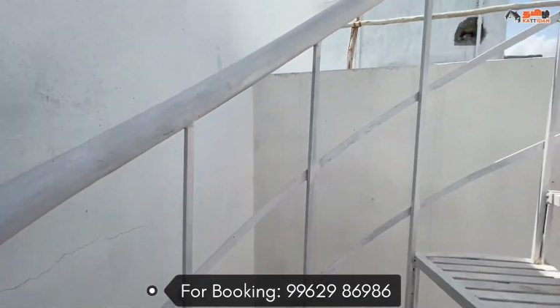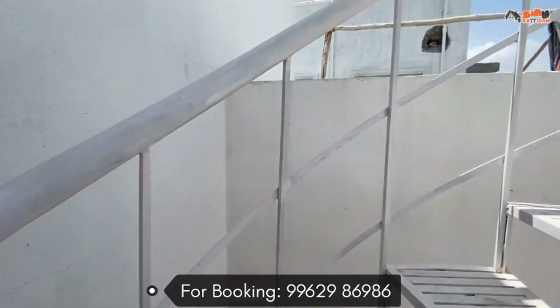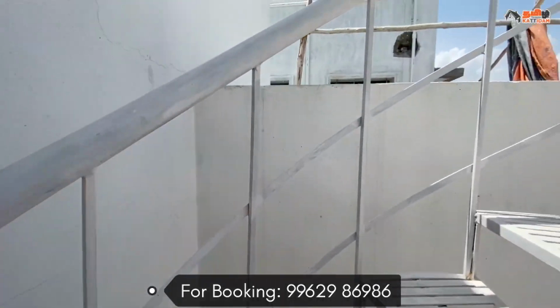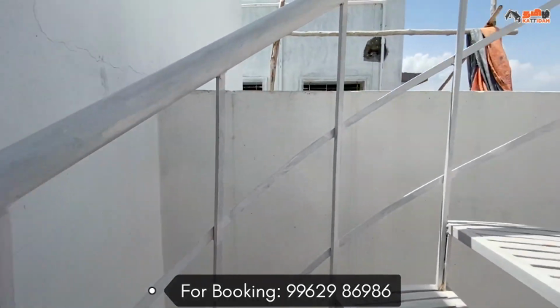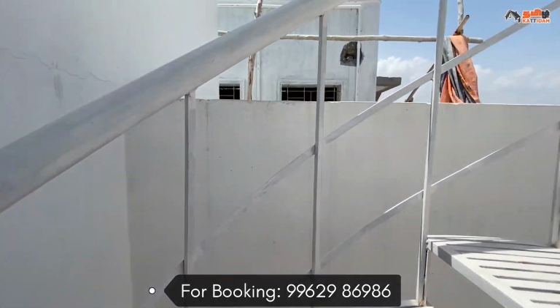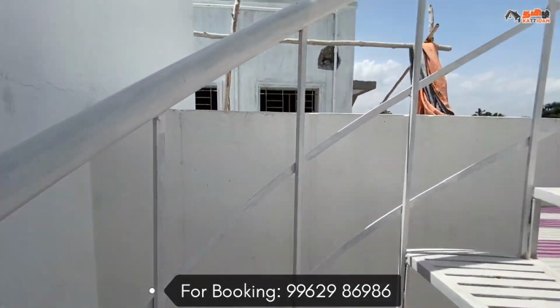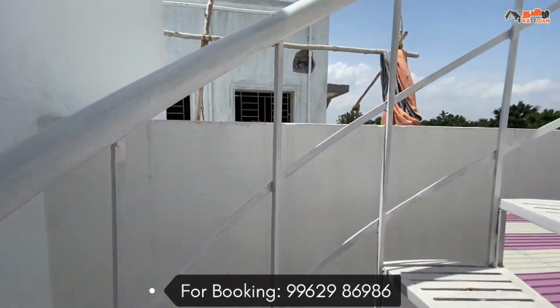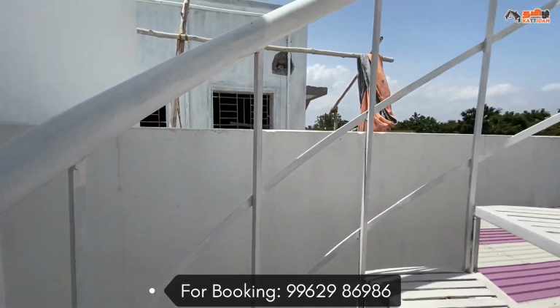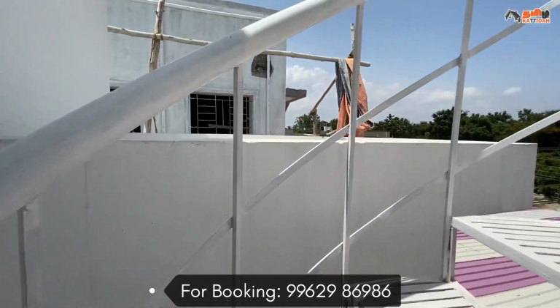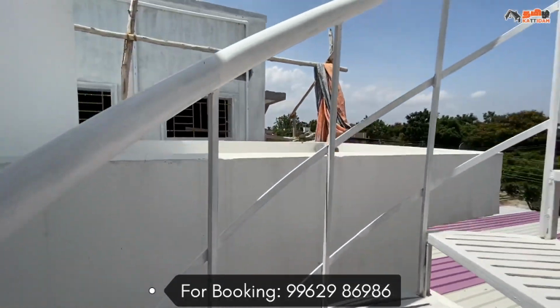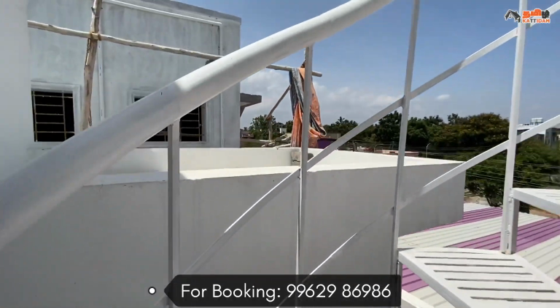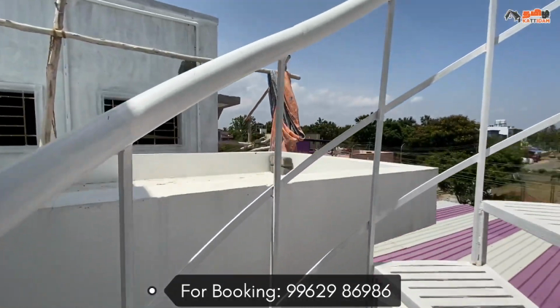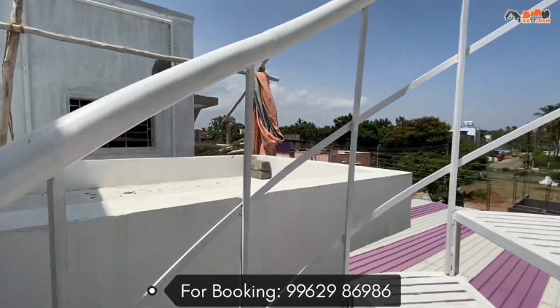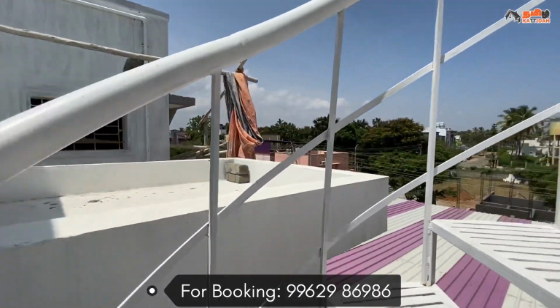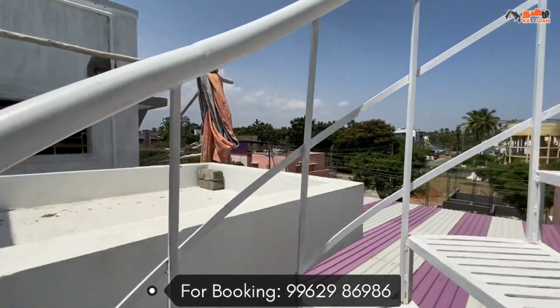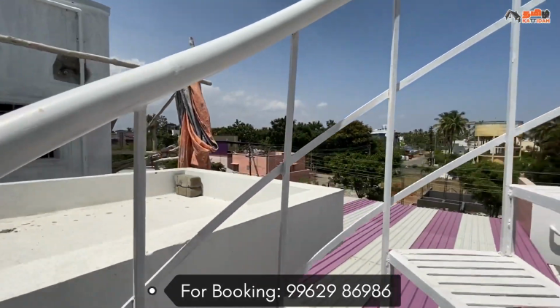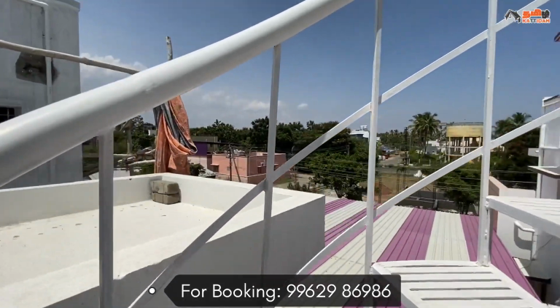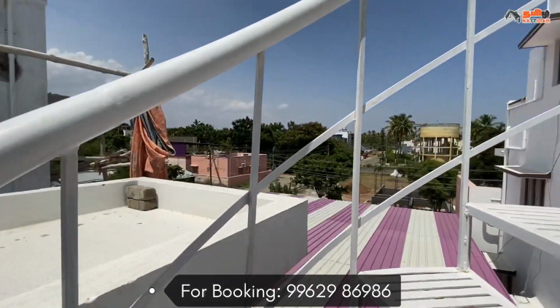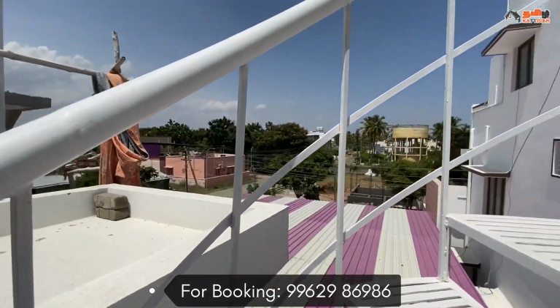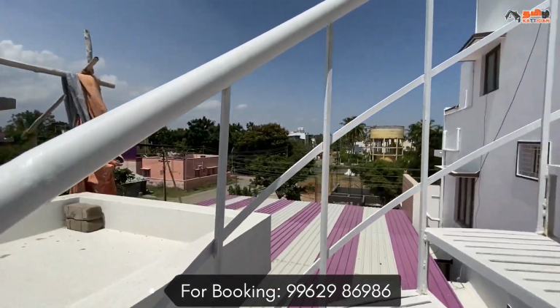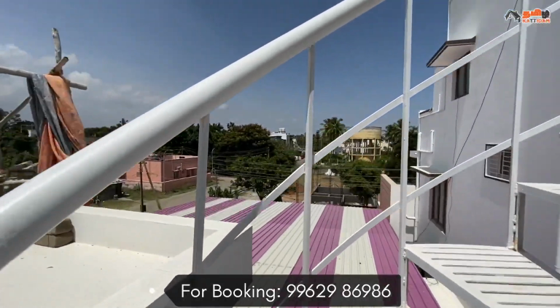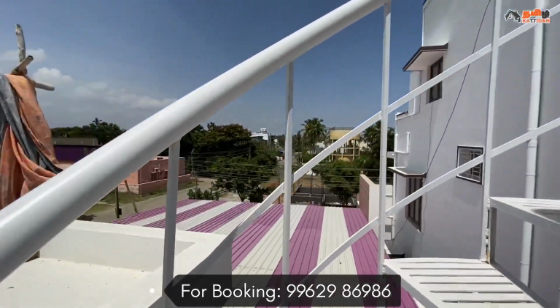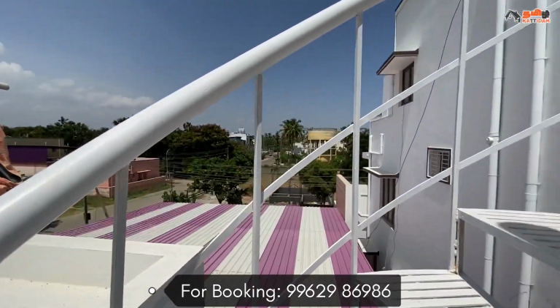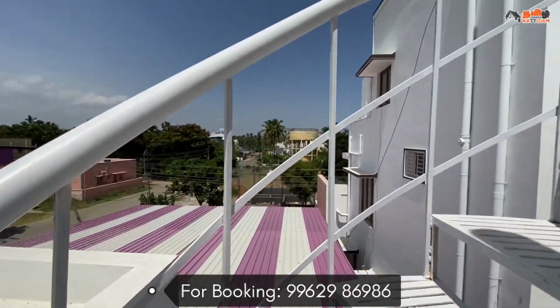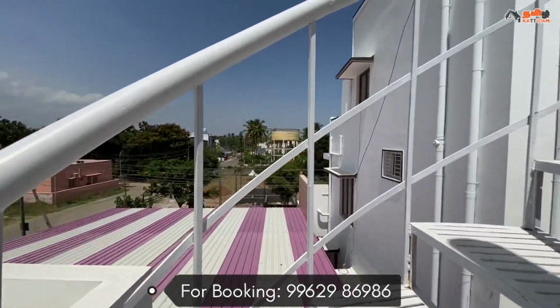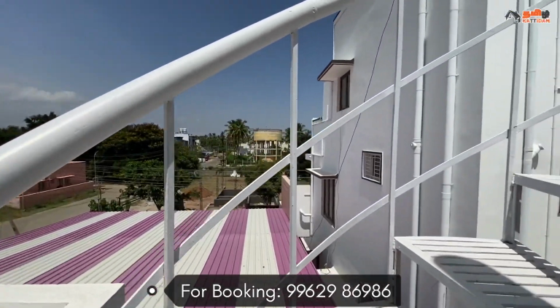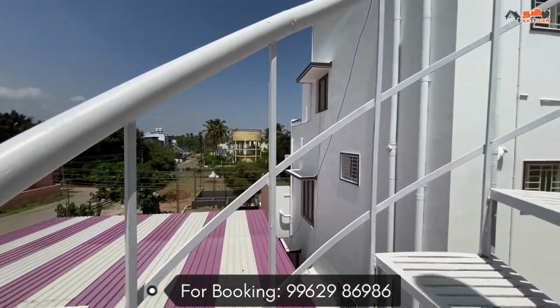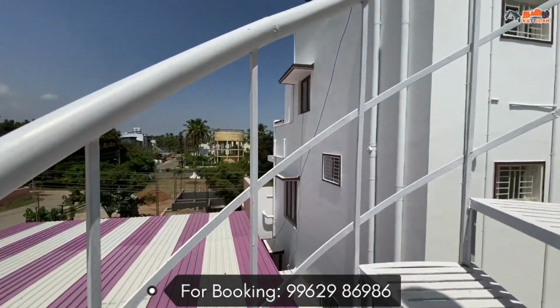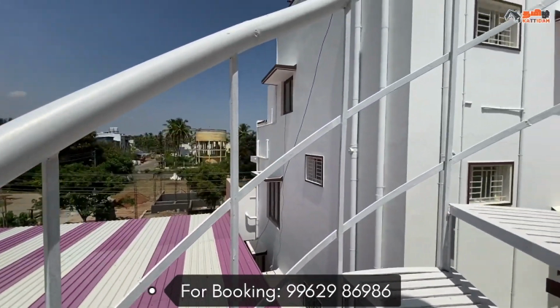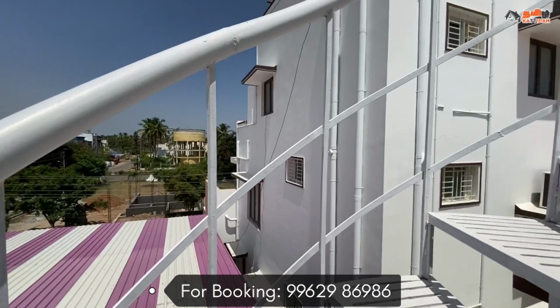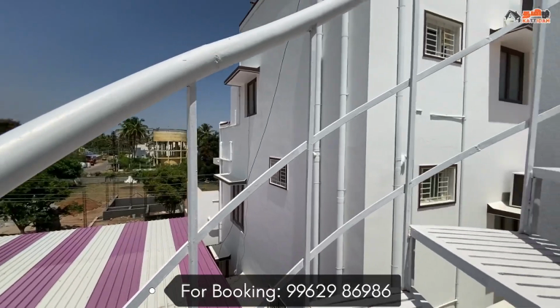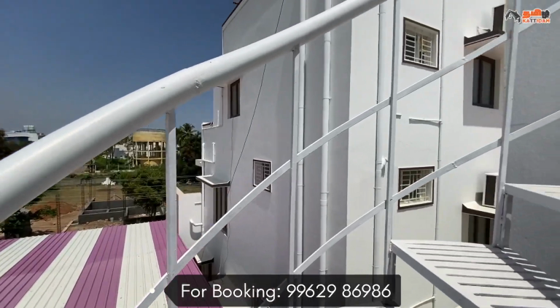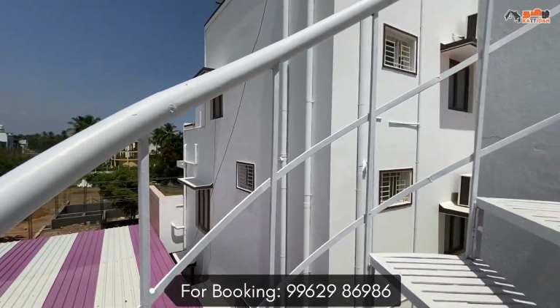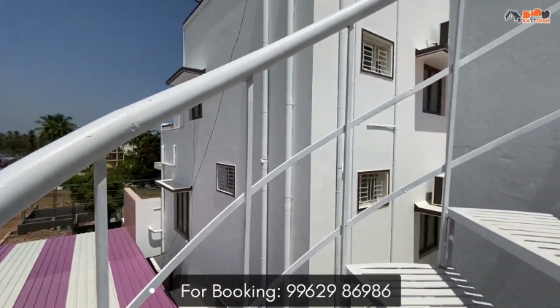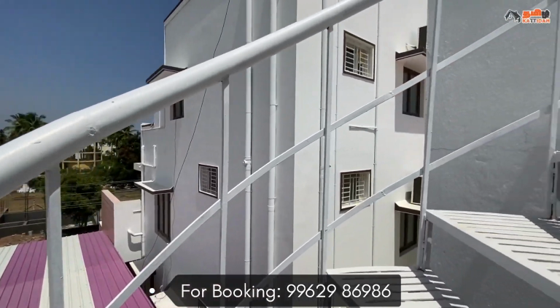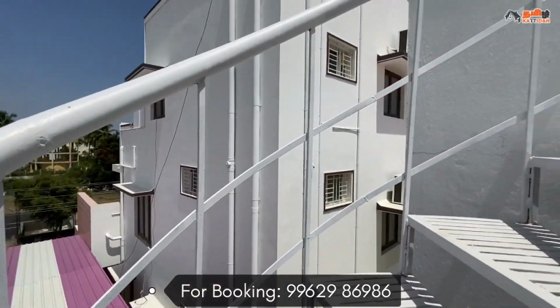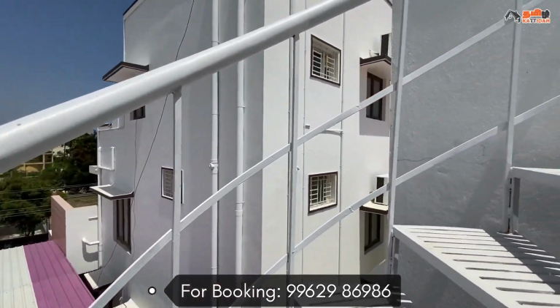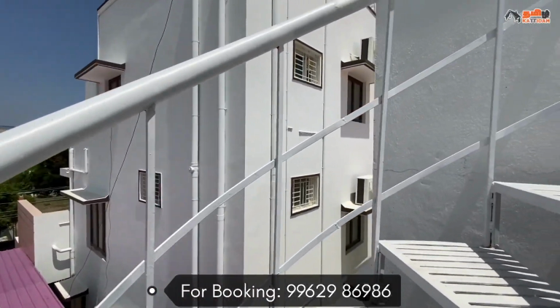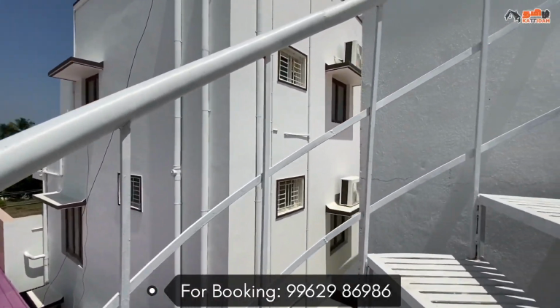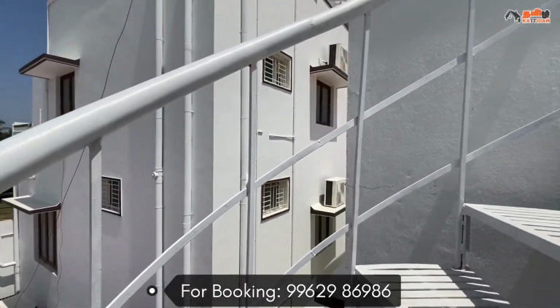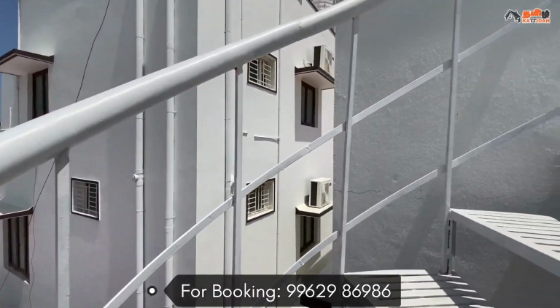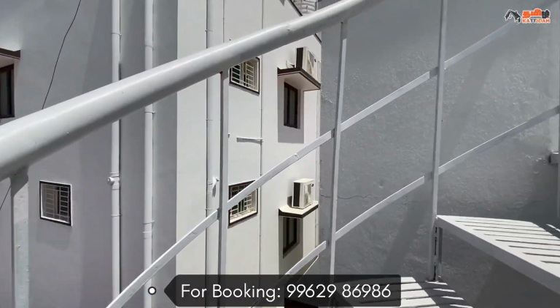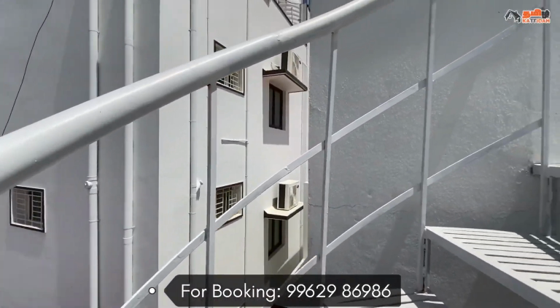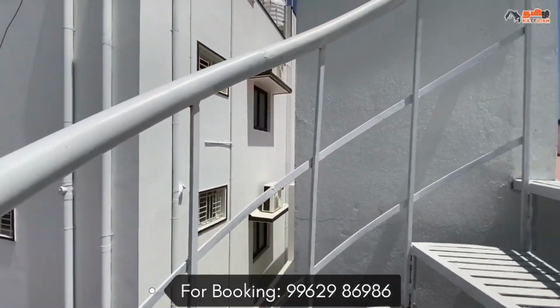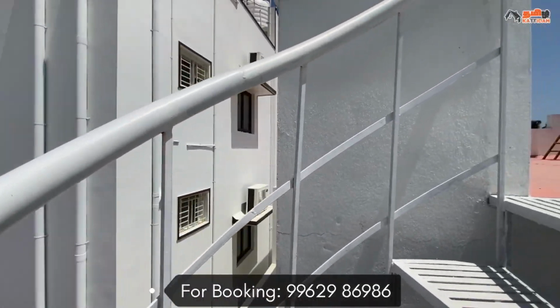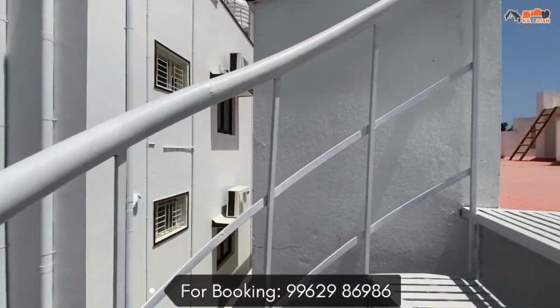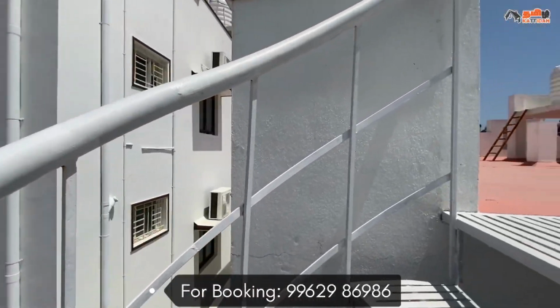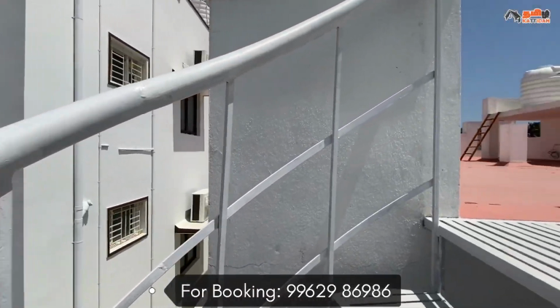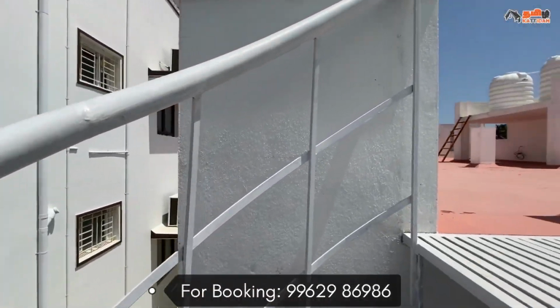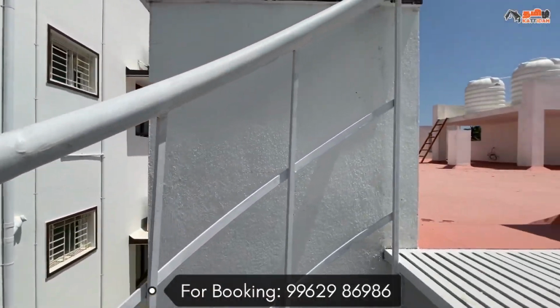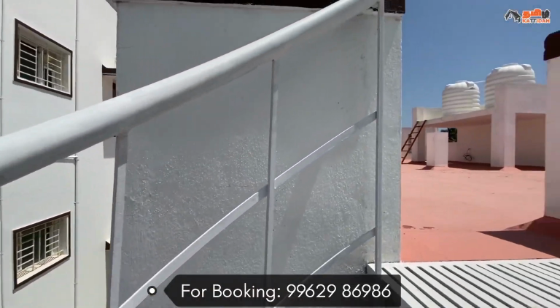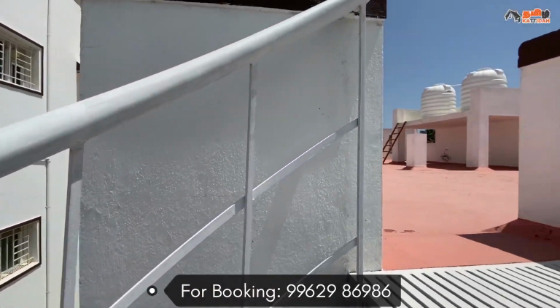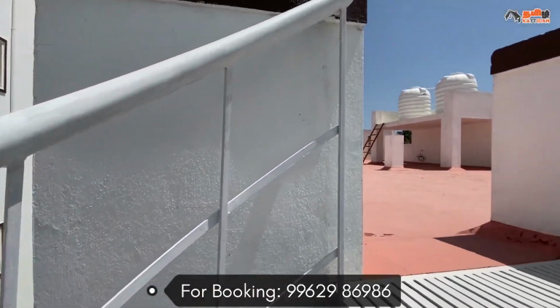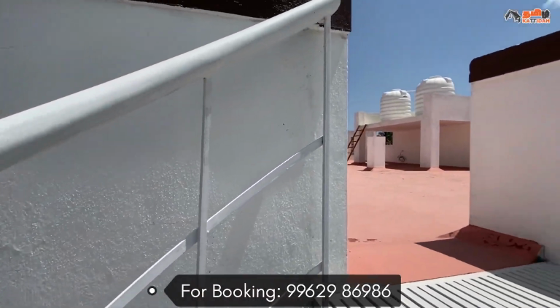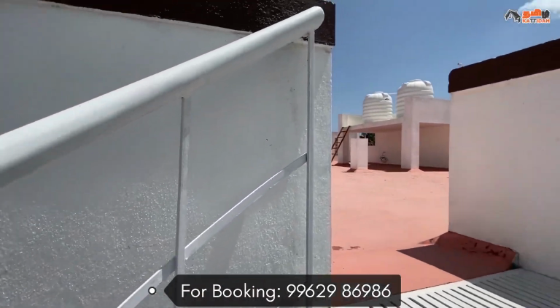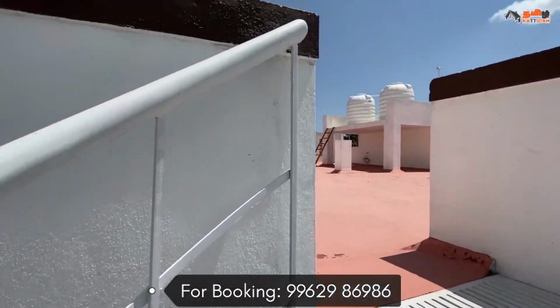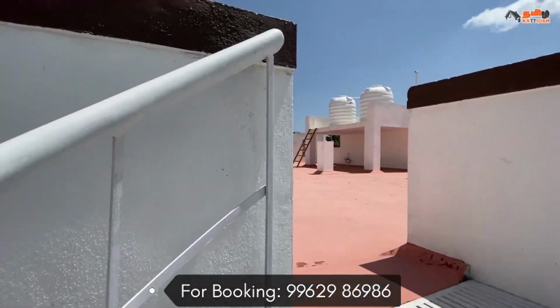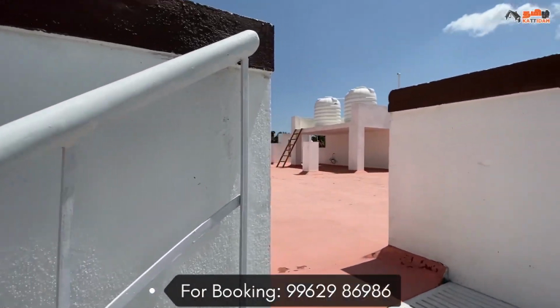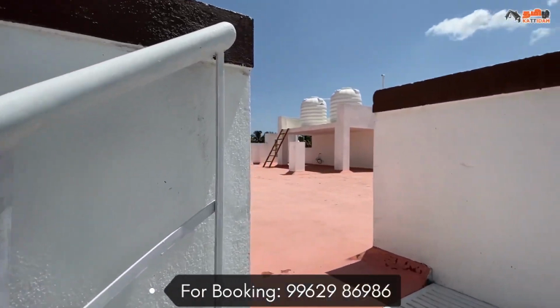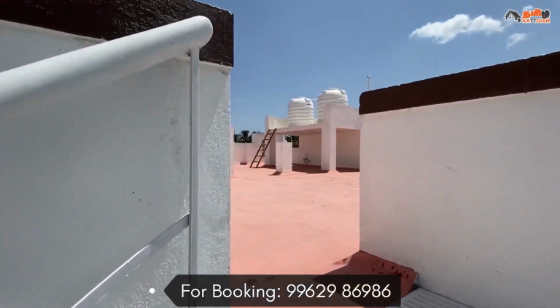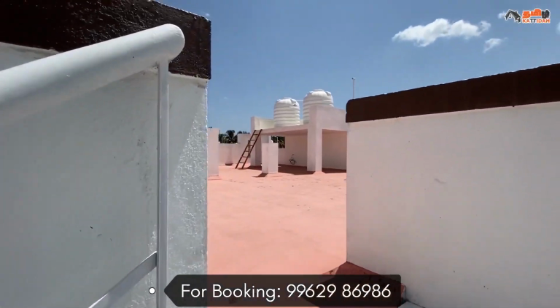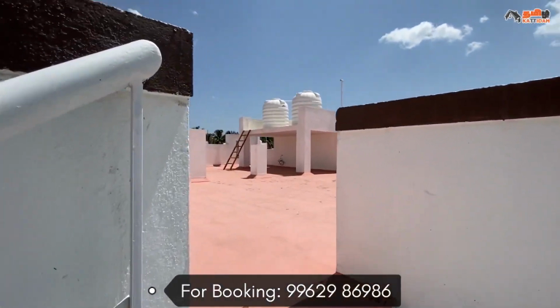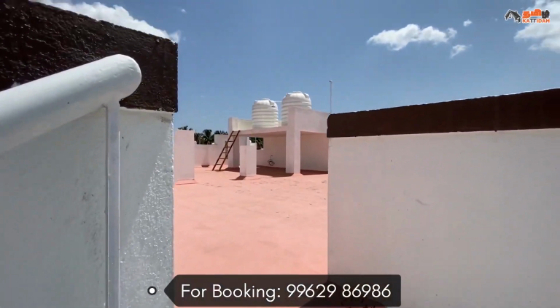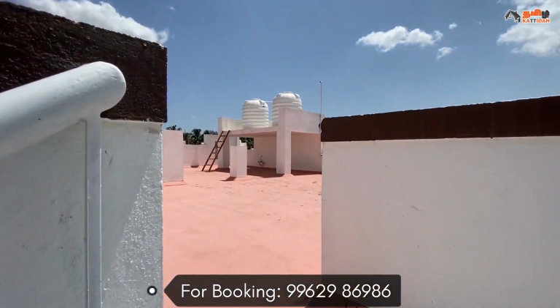We have 2 water tanks of 1,000 liters each. We also have a small storage unit and some extra building features.